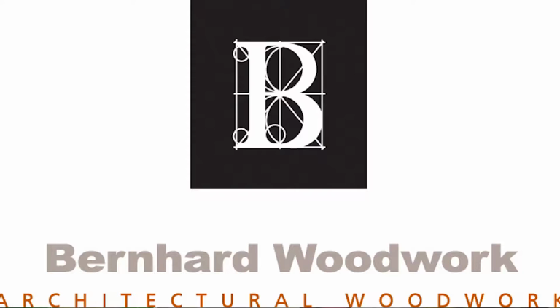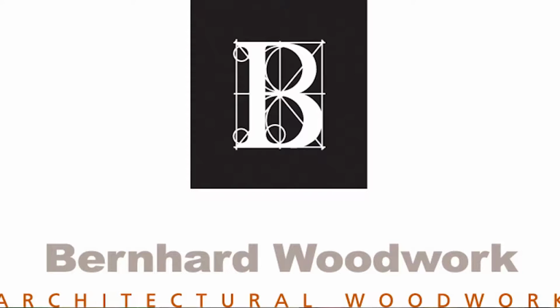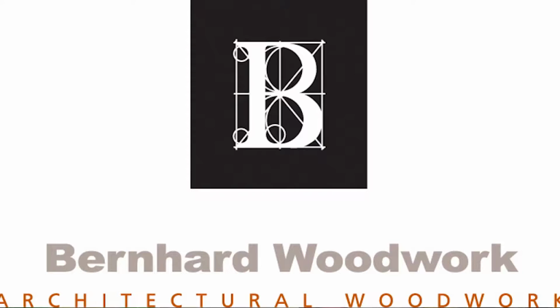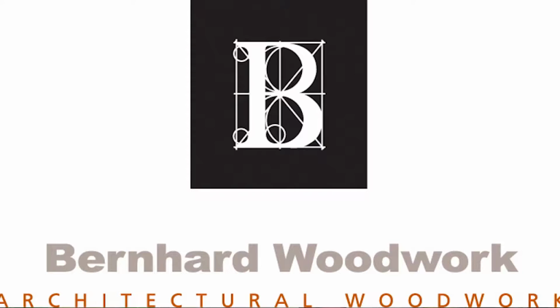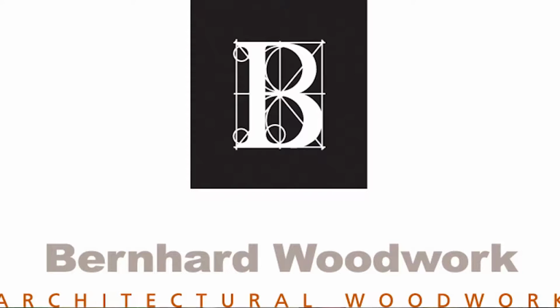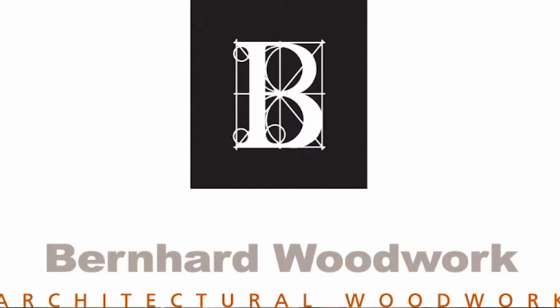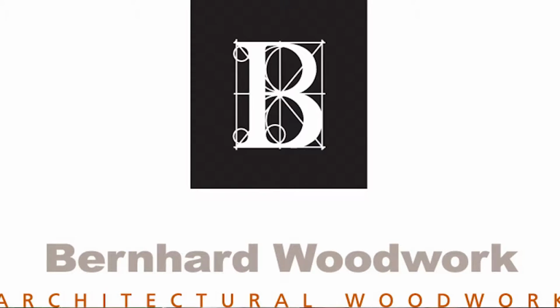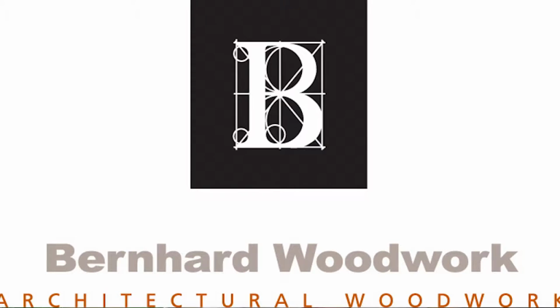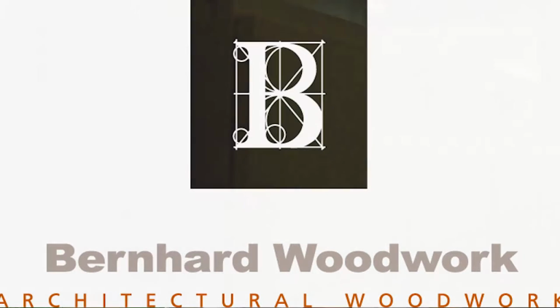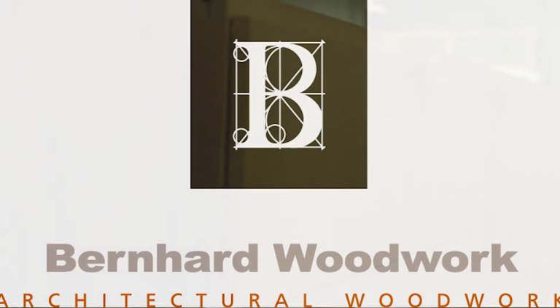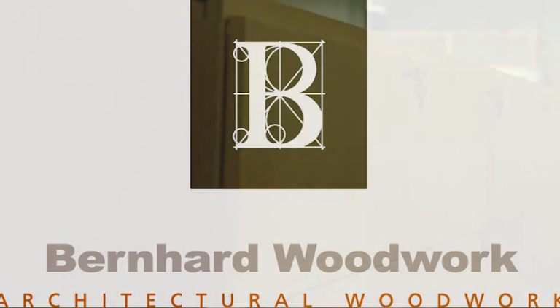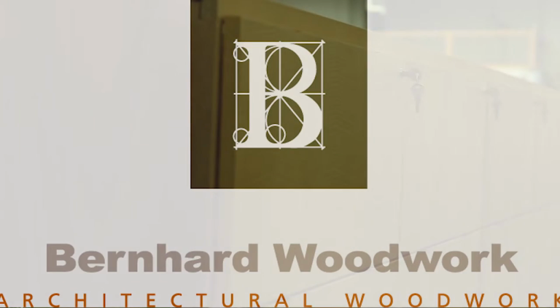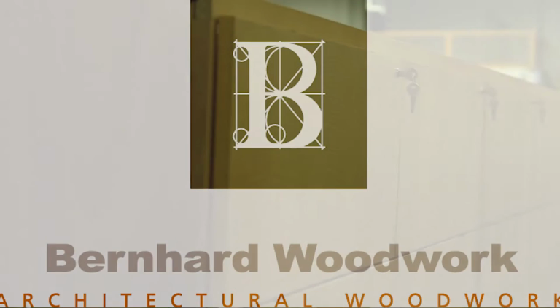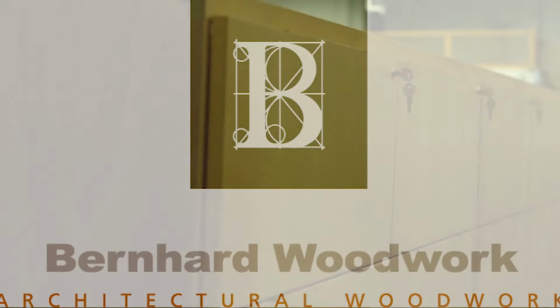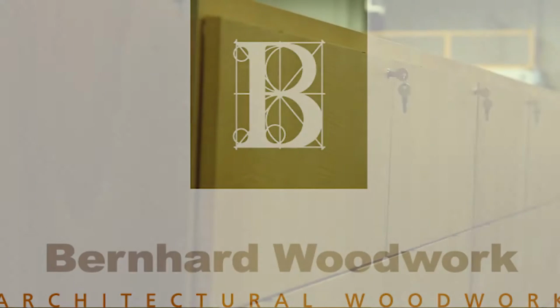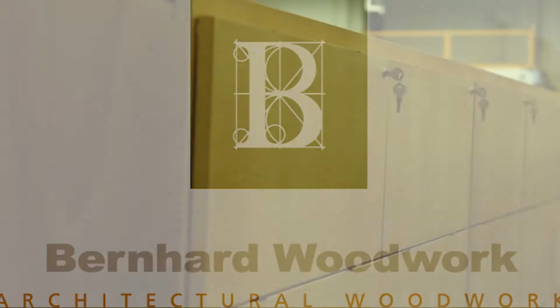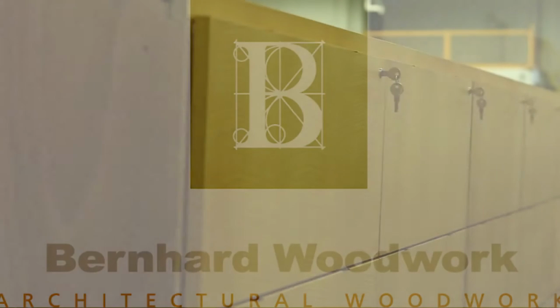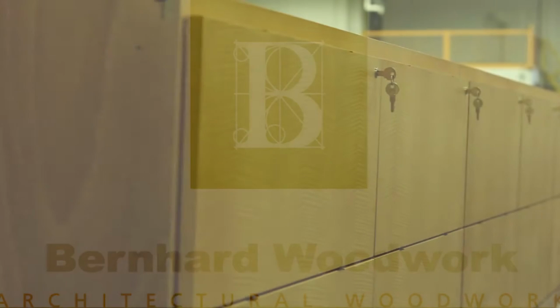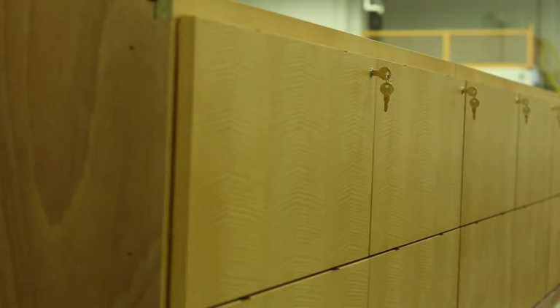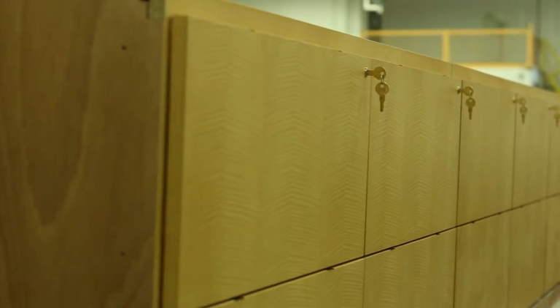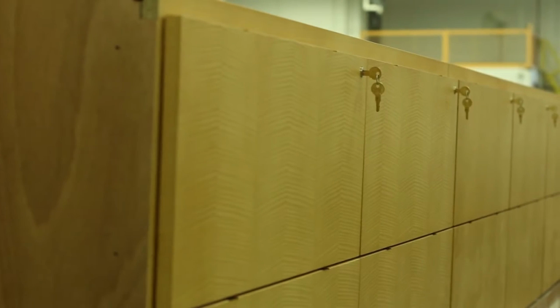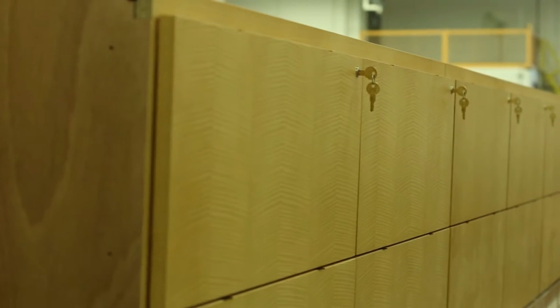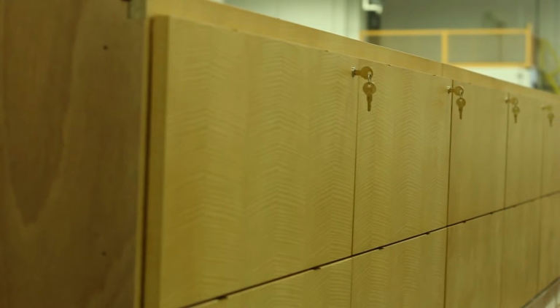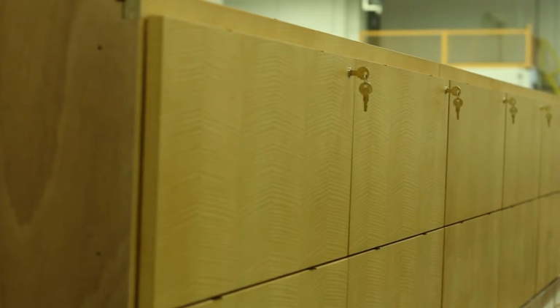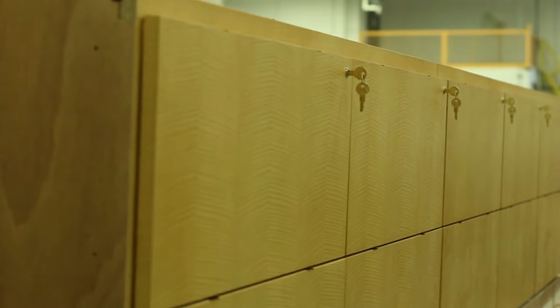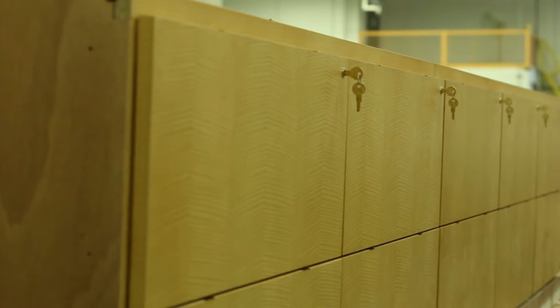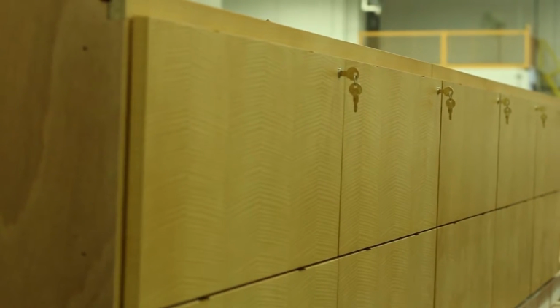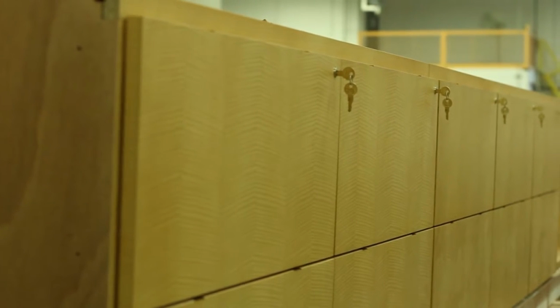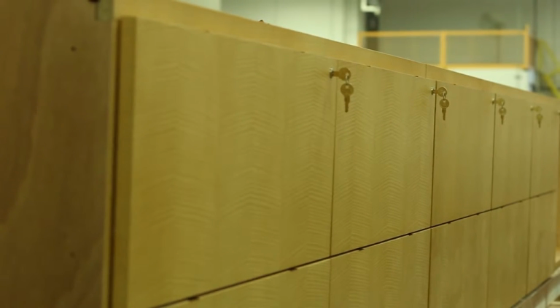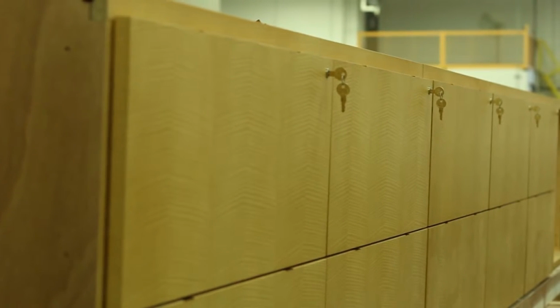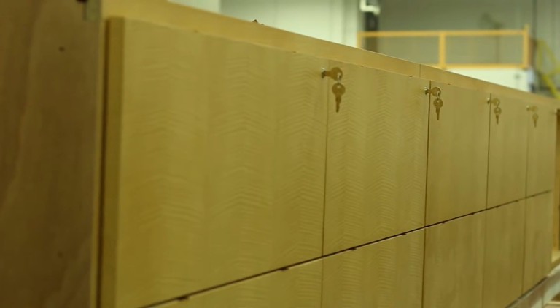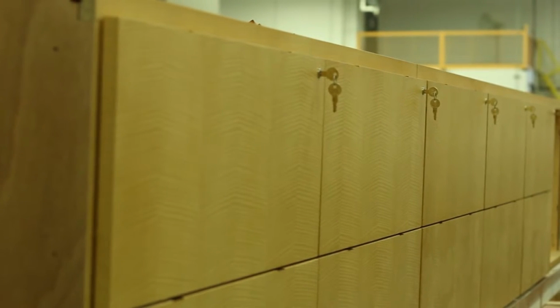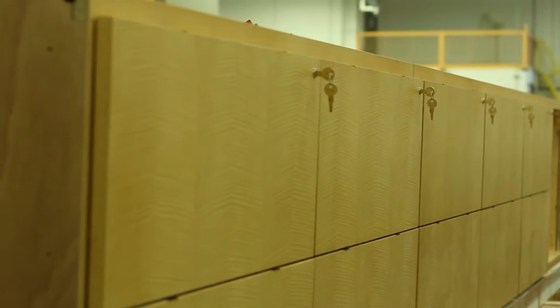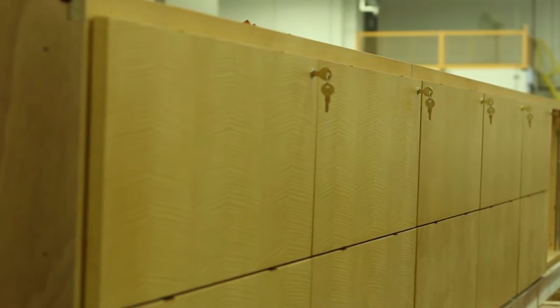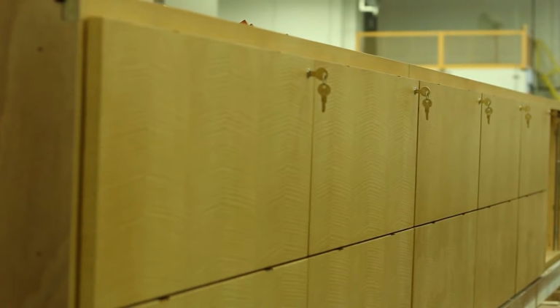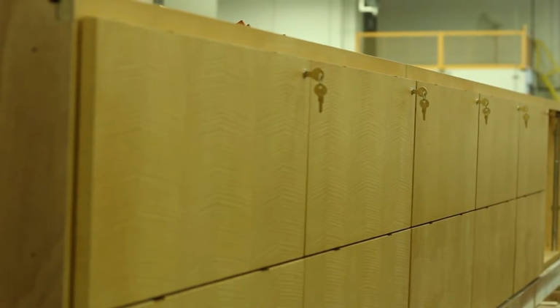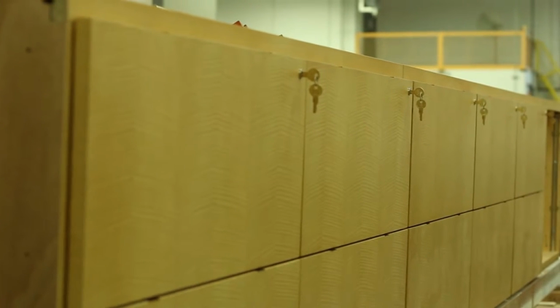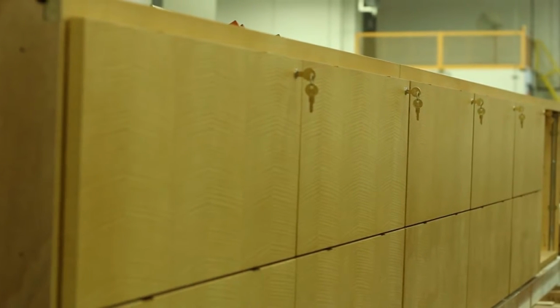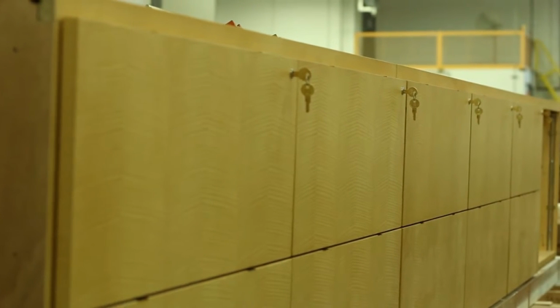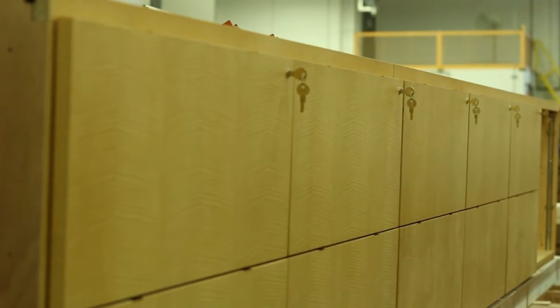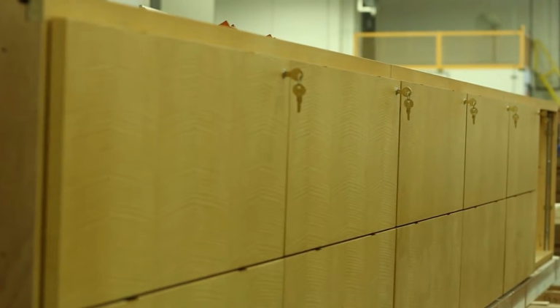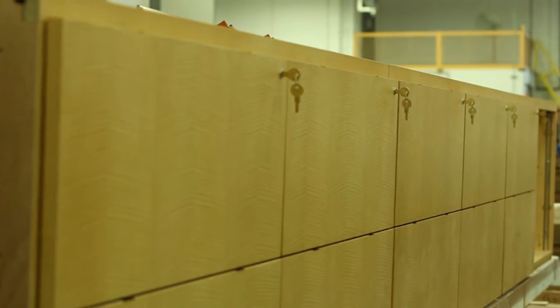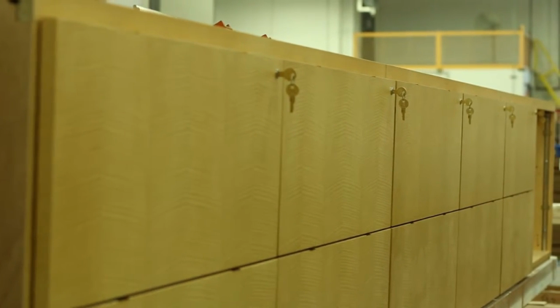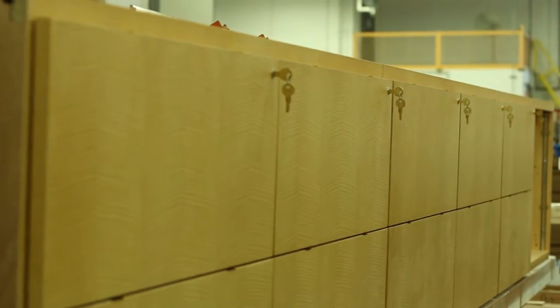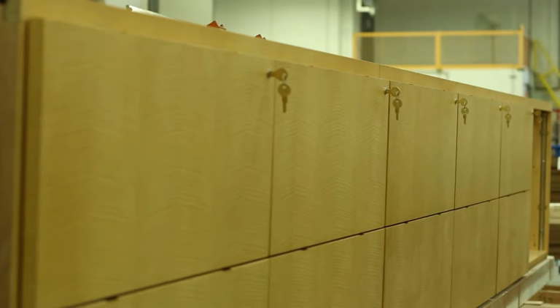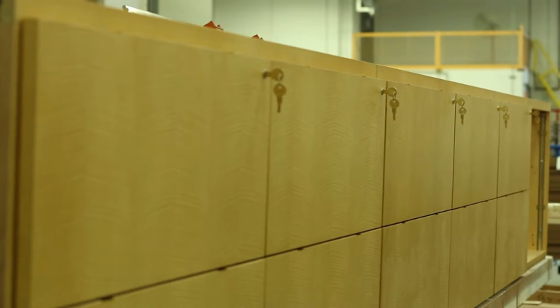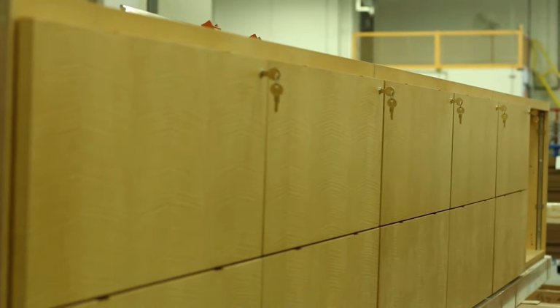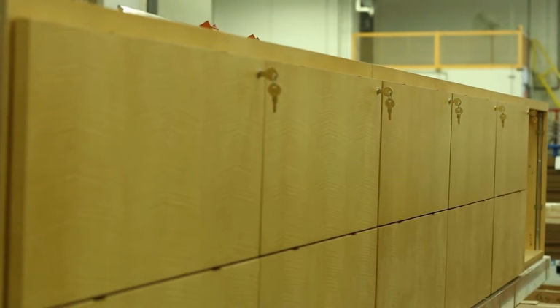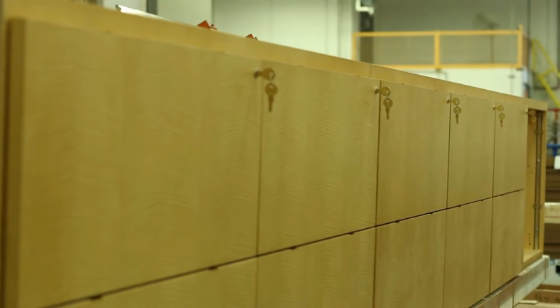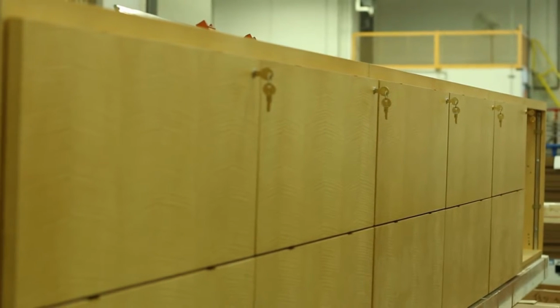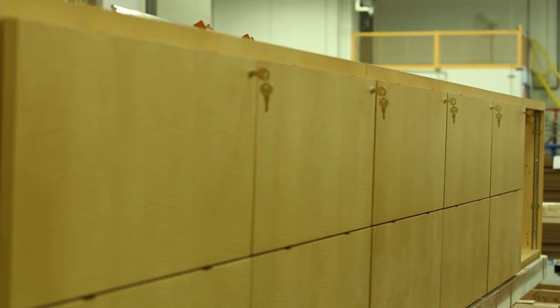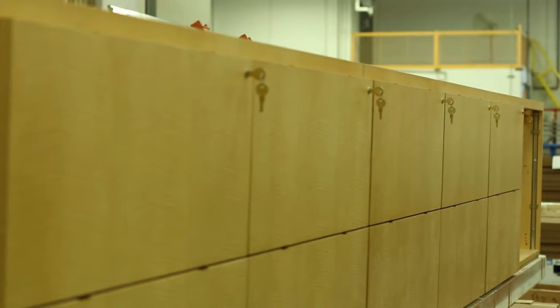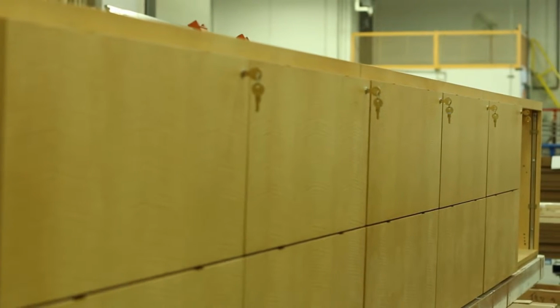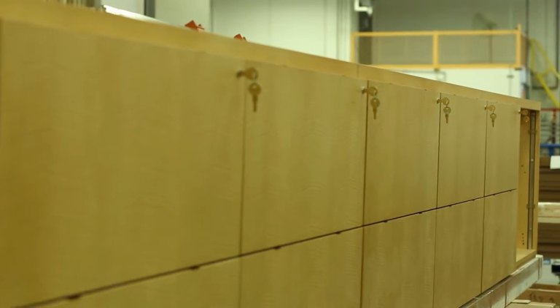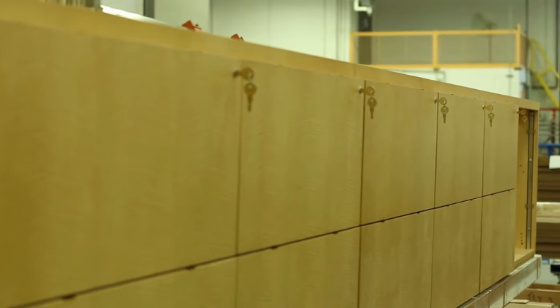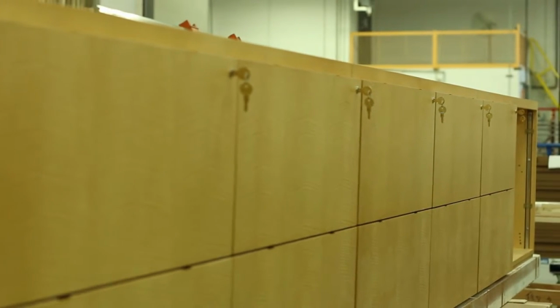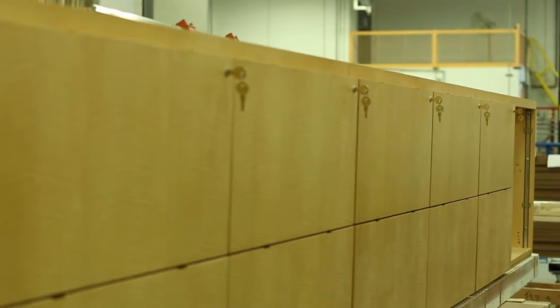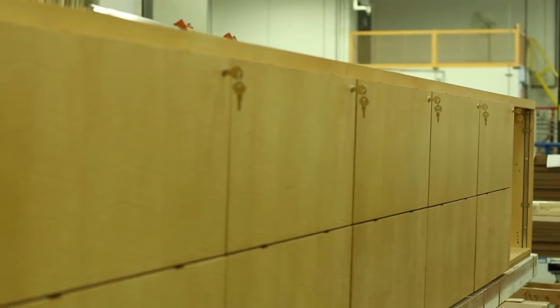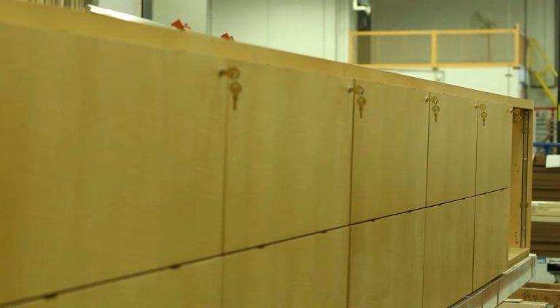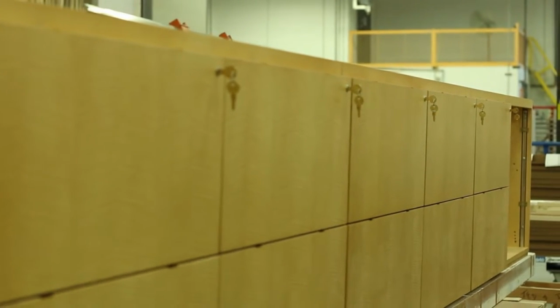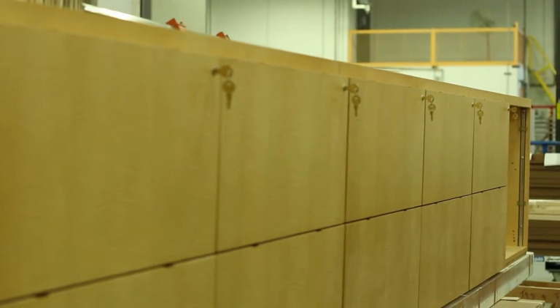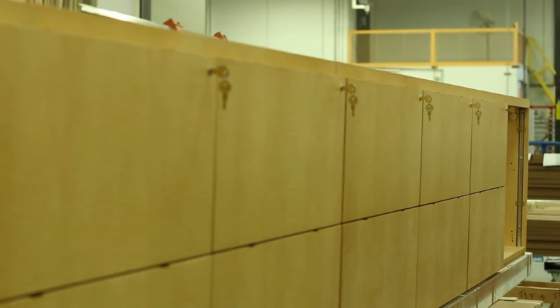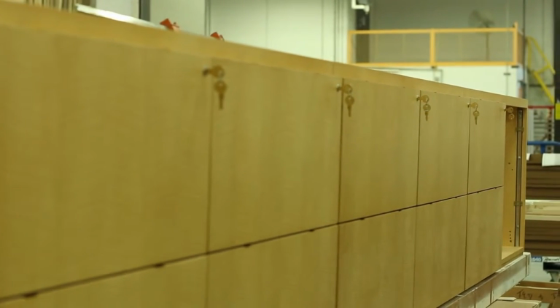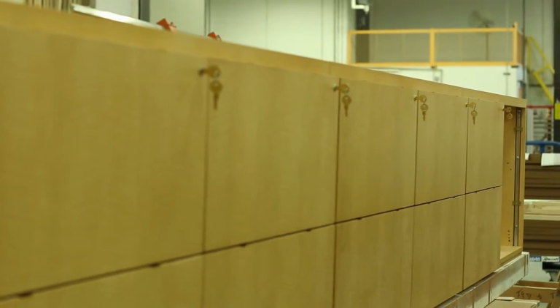Welcome to Bernhard Woodwork. Today I'm going to give you a quick introduction on the art of veneer and what makes quality veneer work.